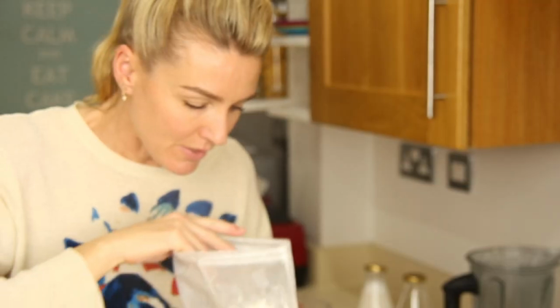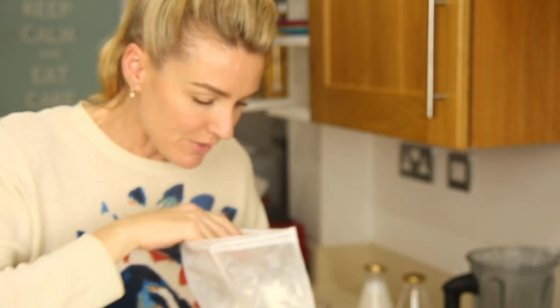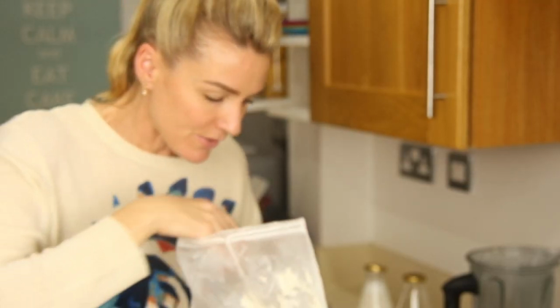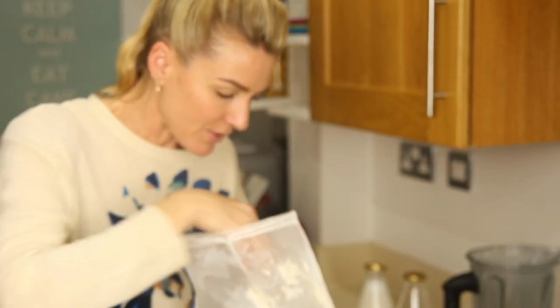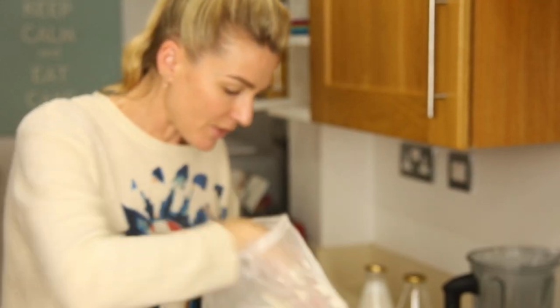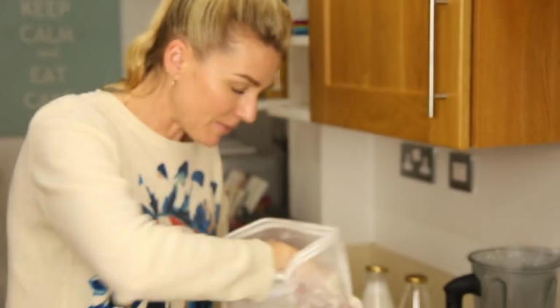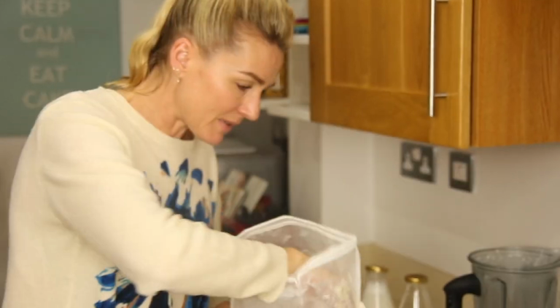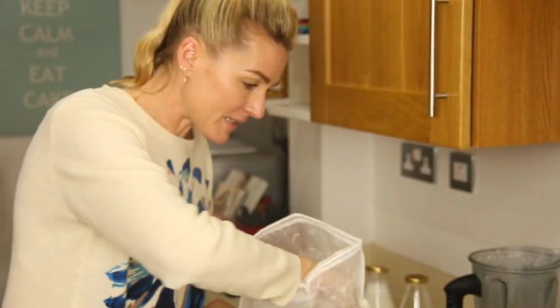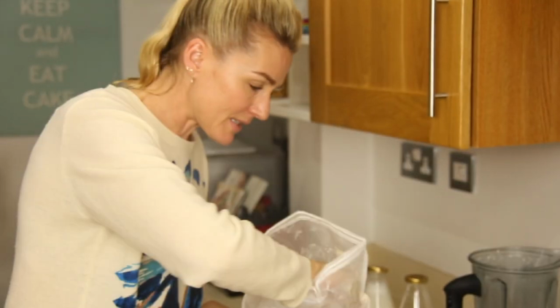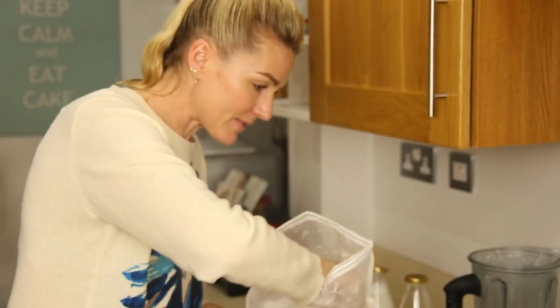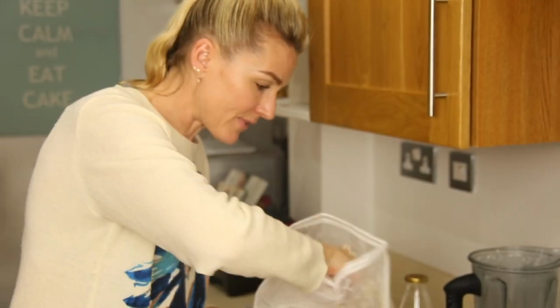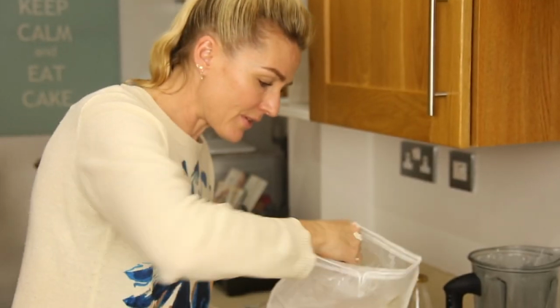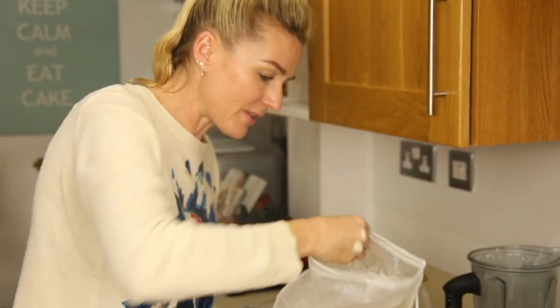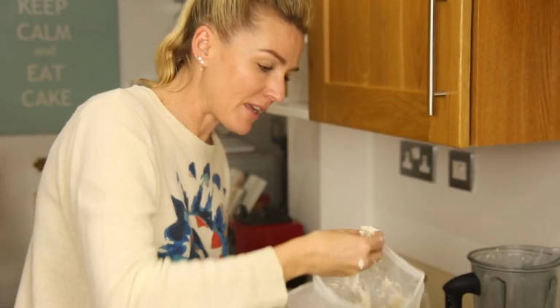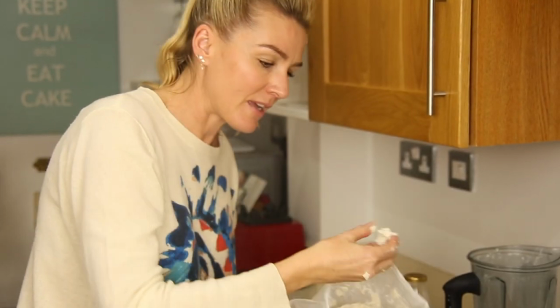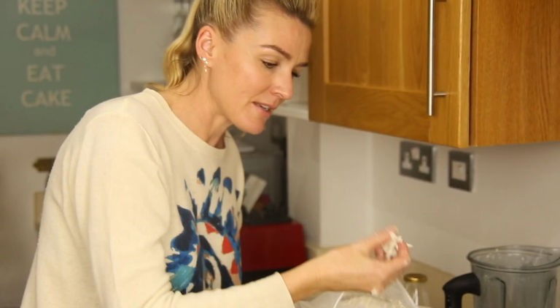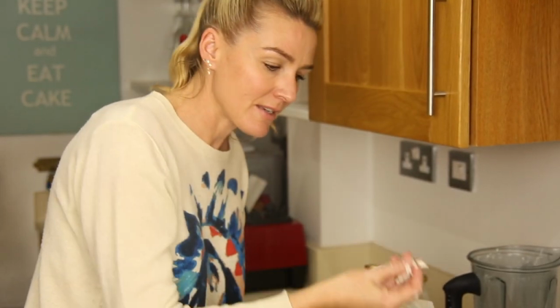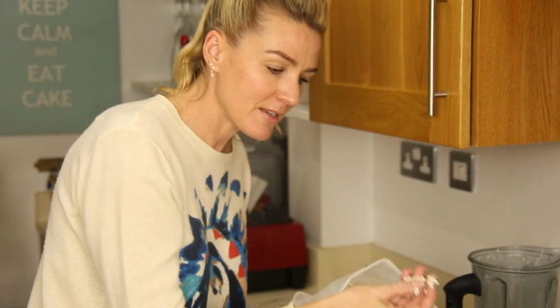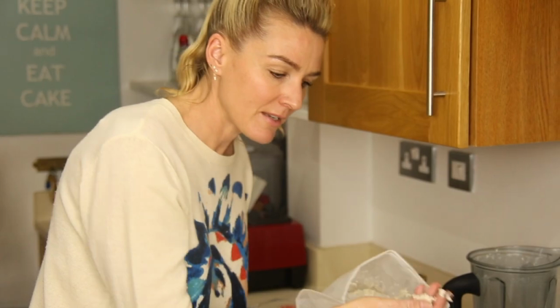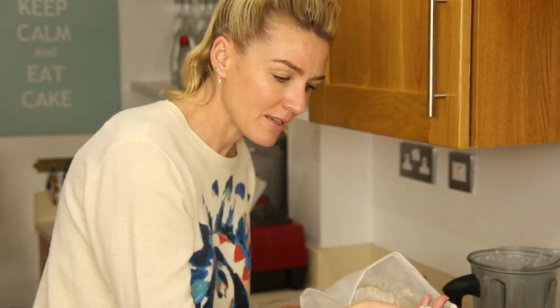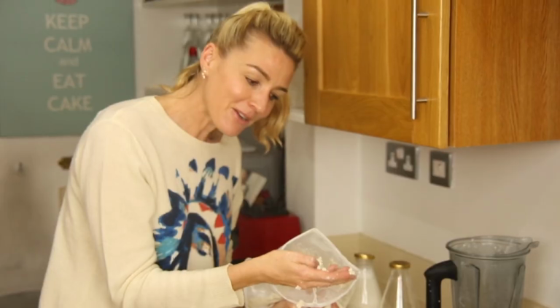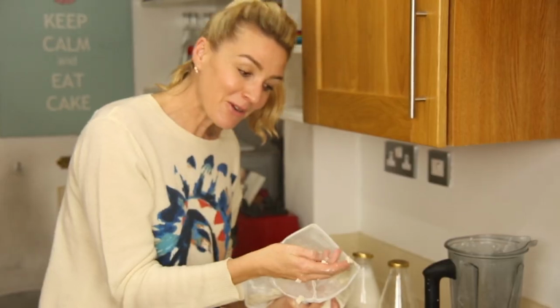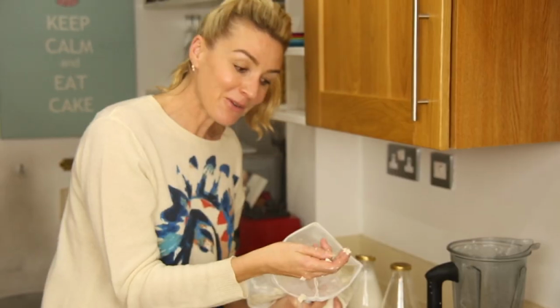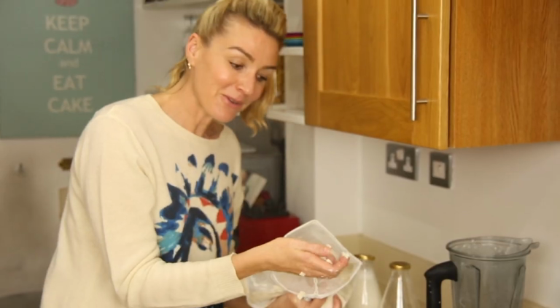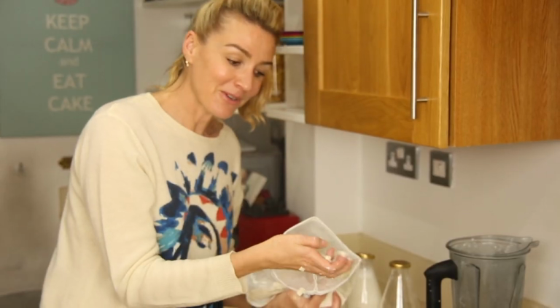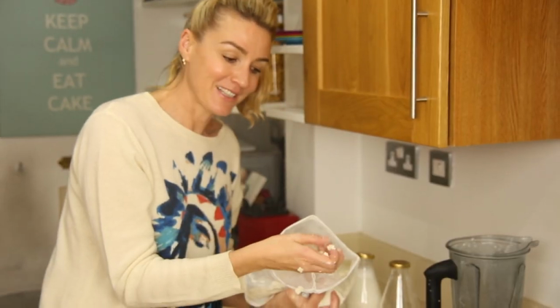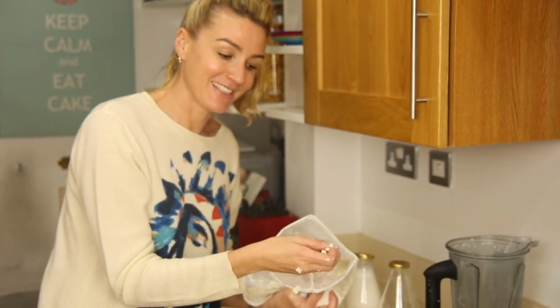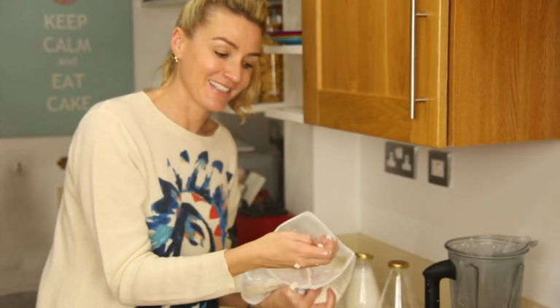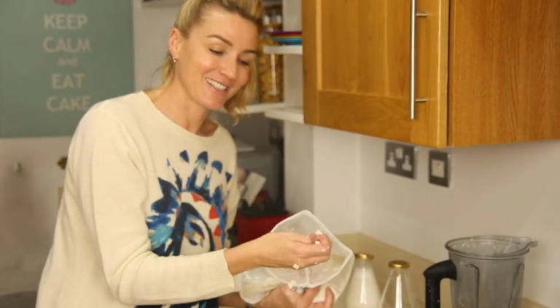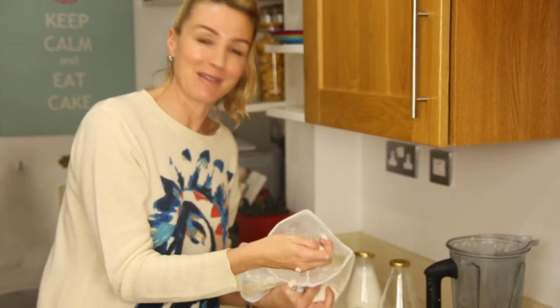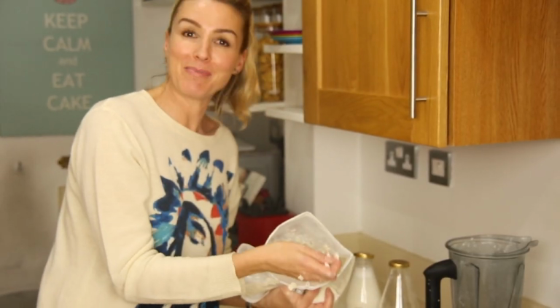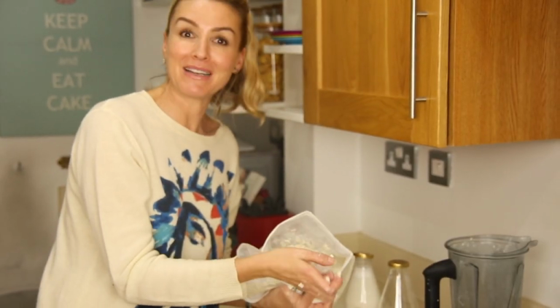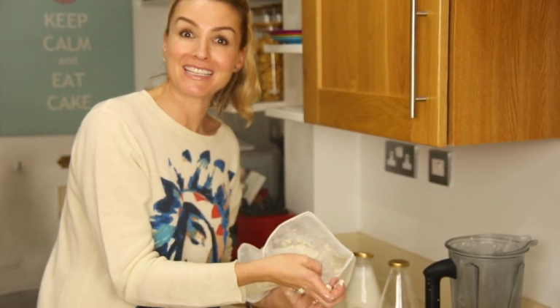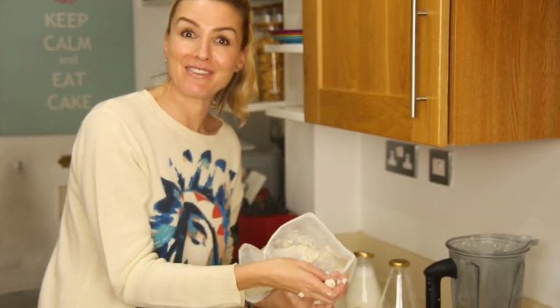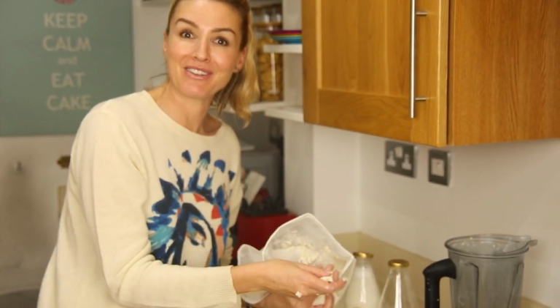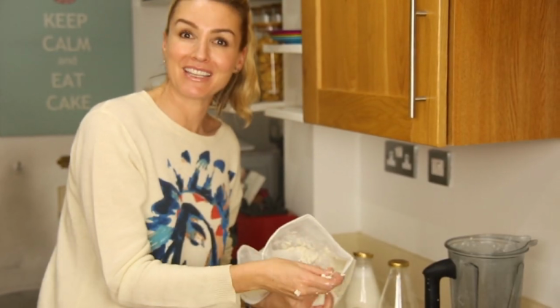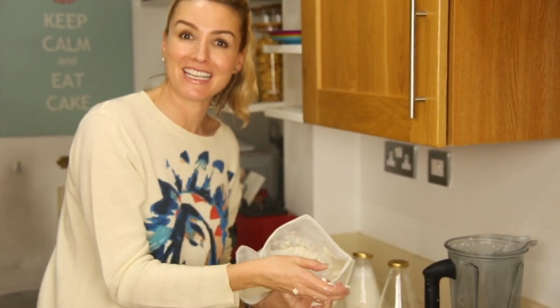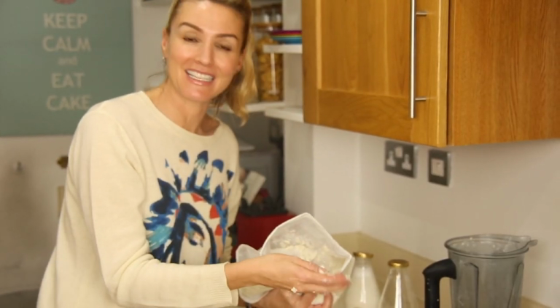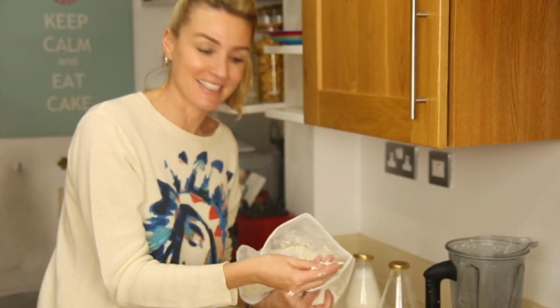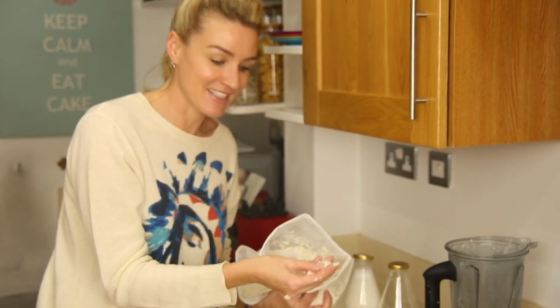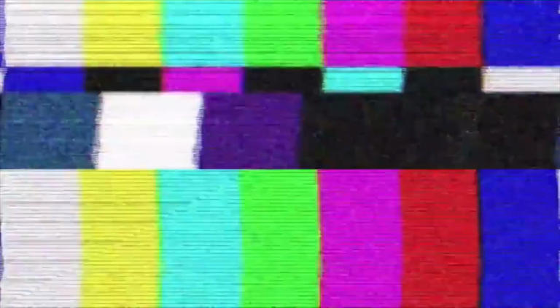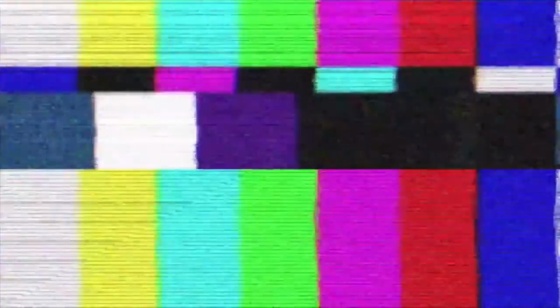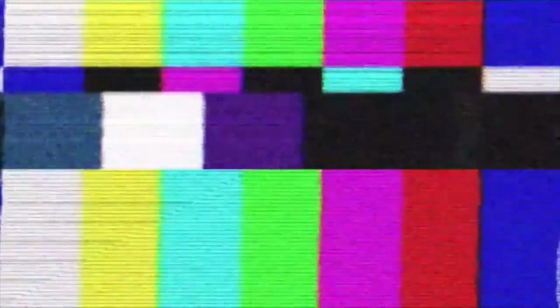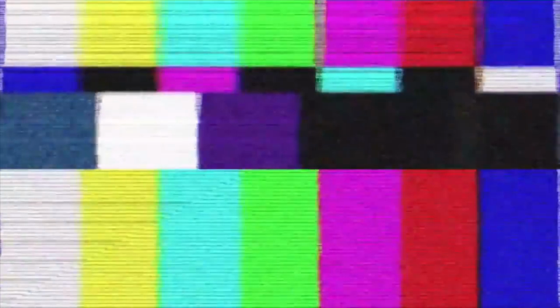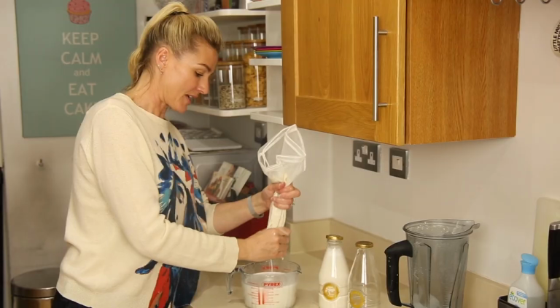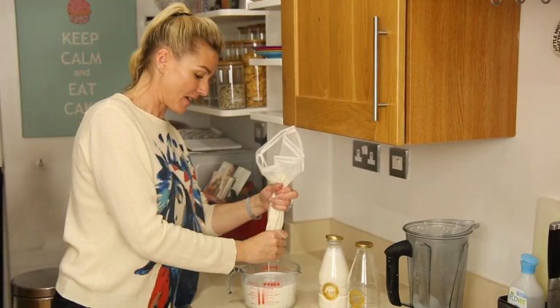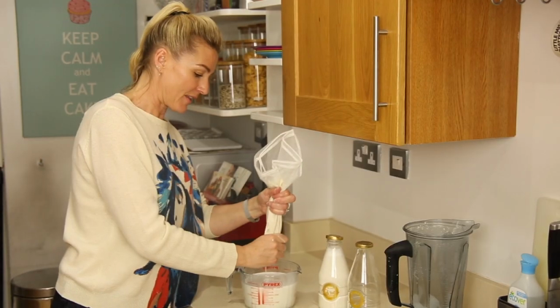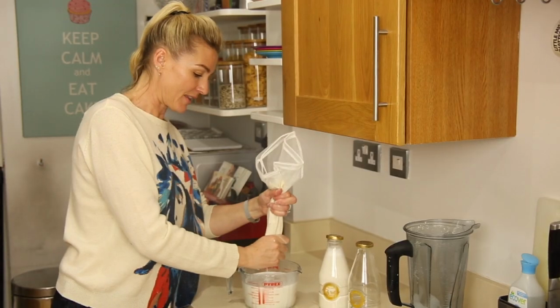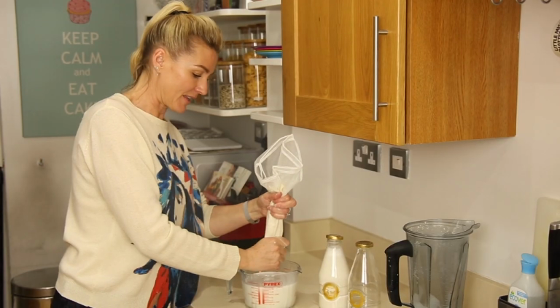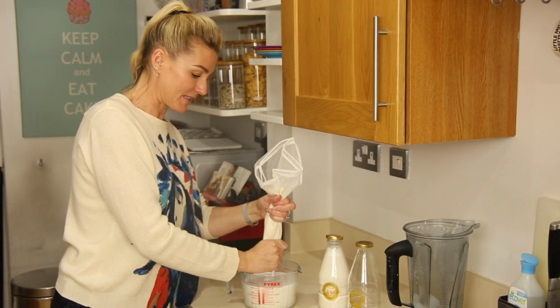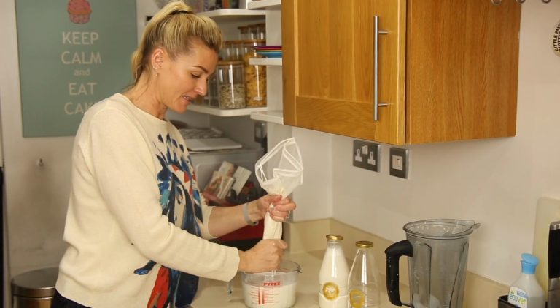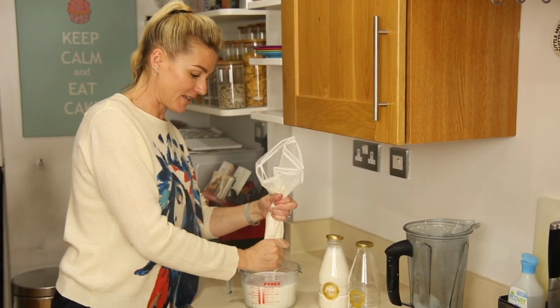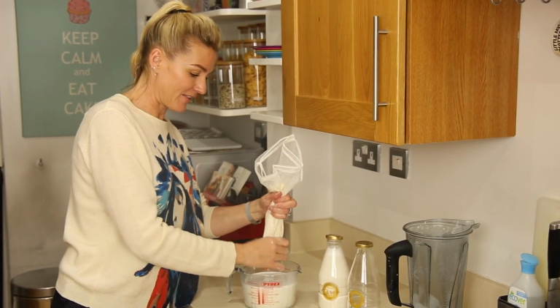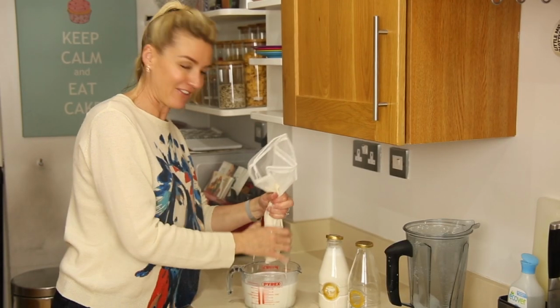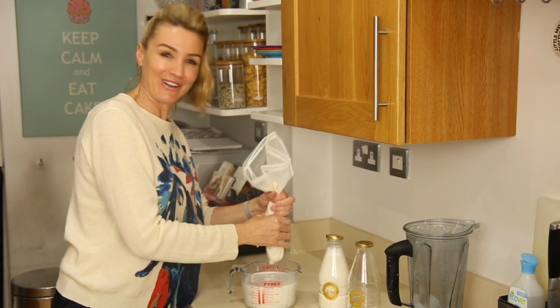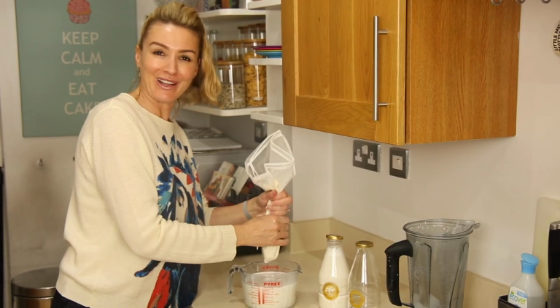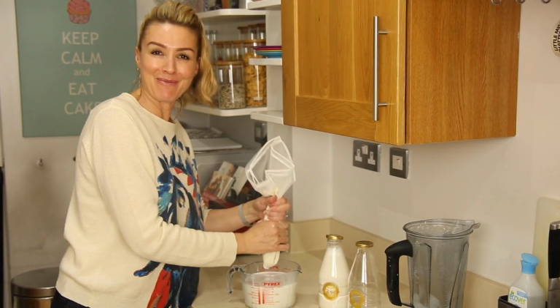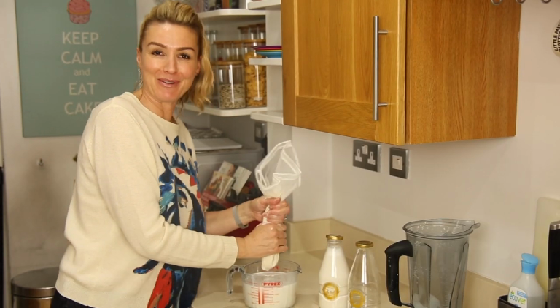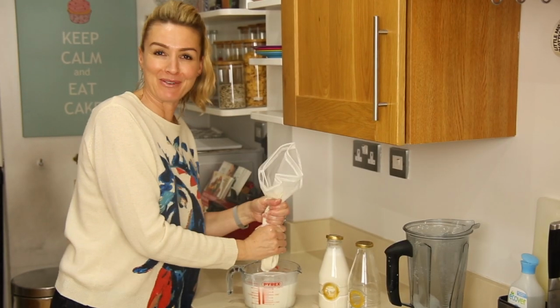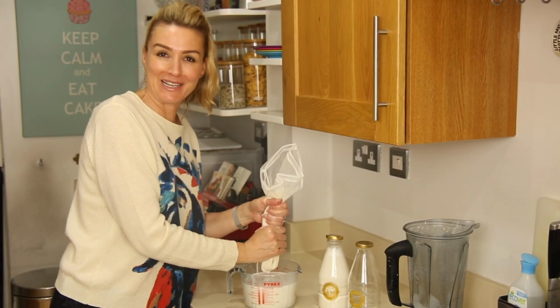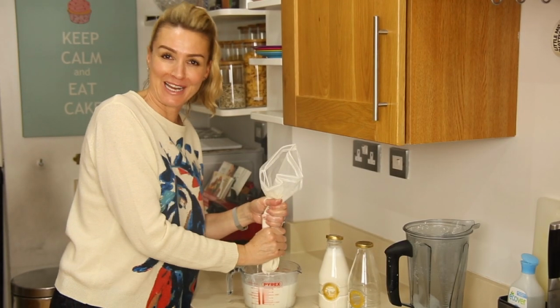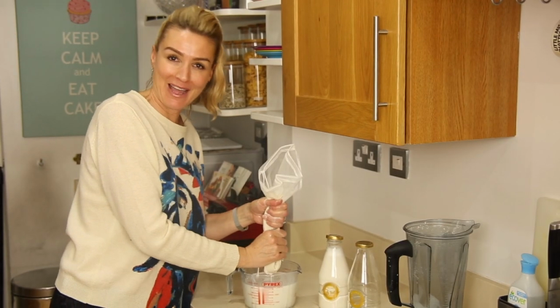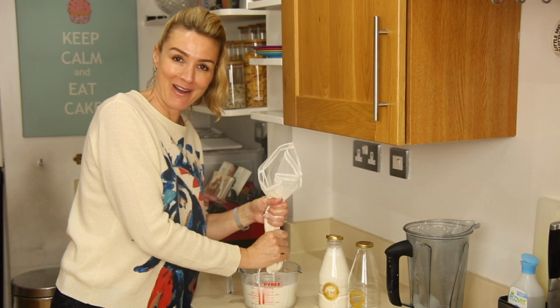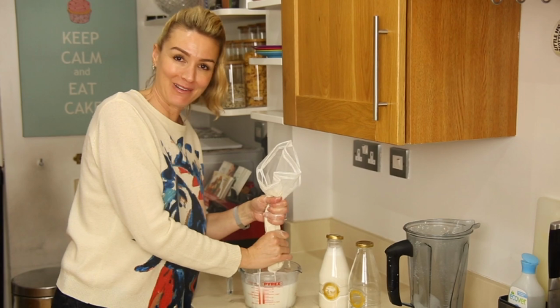I'm just going to keep pressing this through the bag. I feel like I'm milking a cow — I think that's enough!